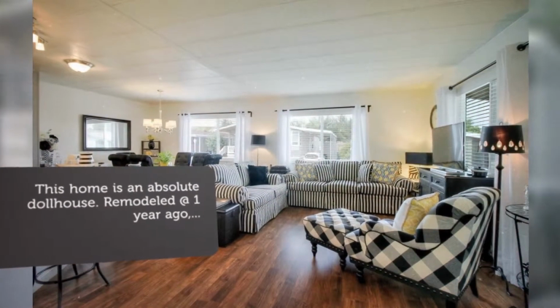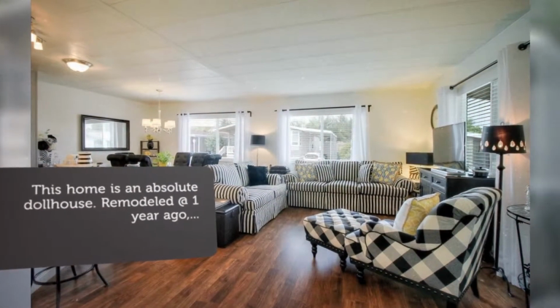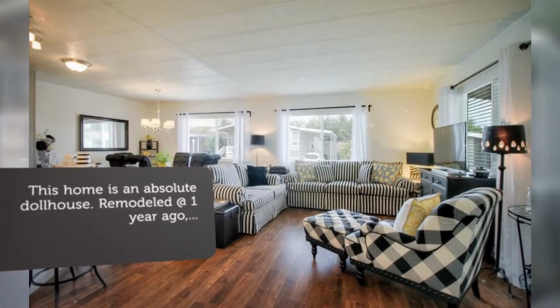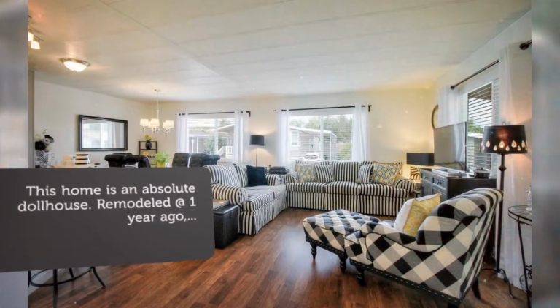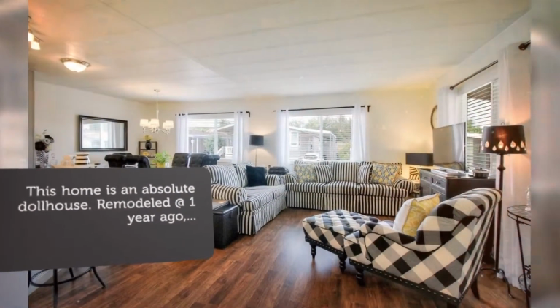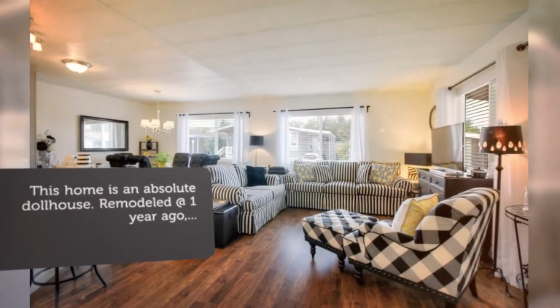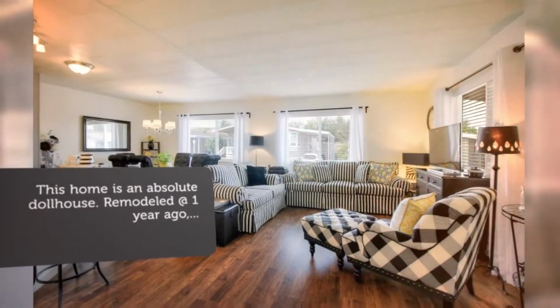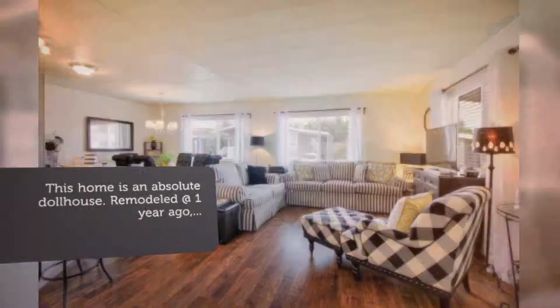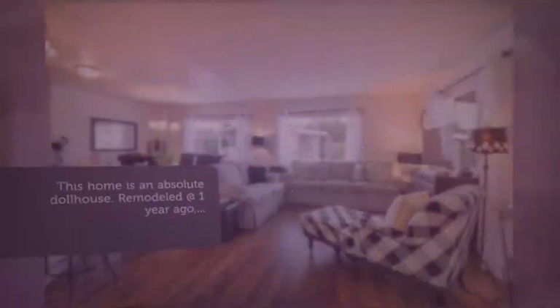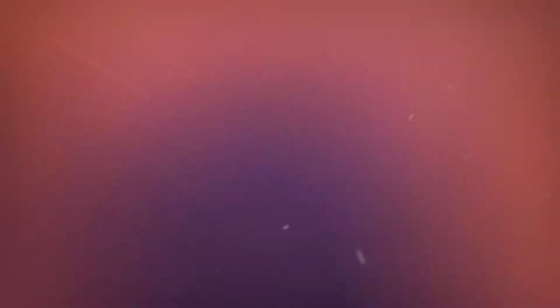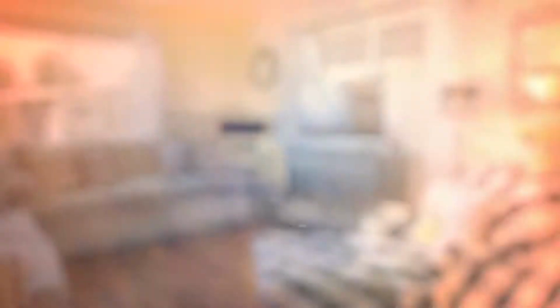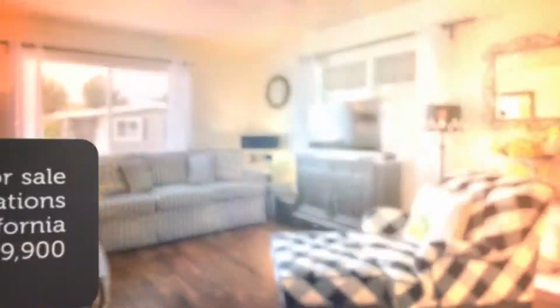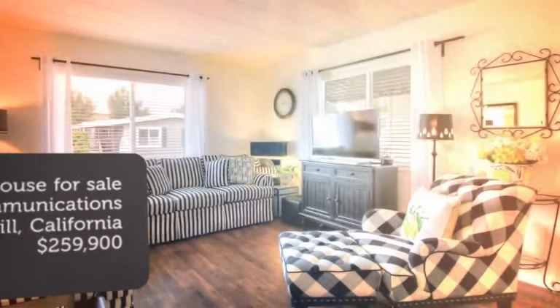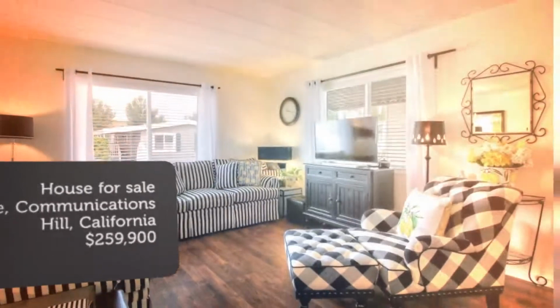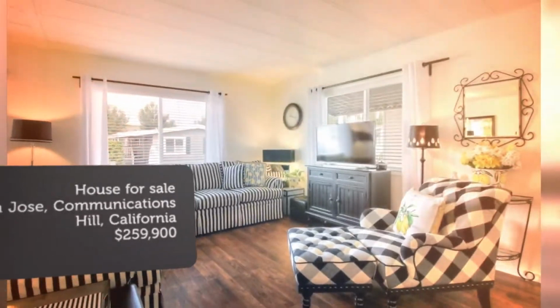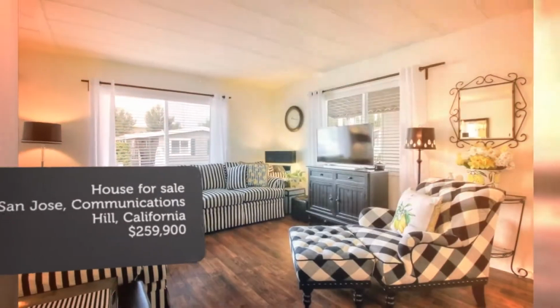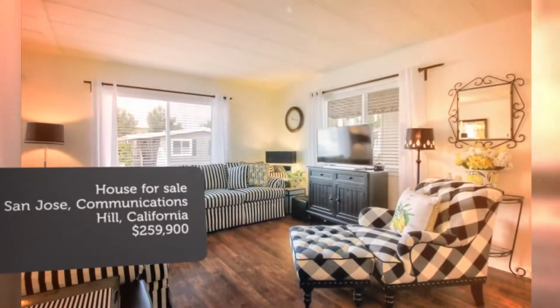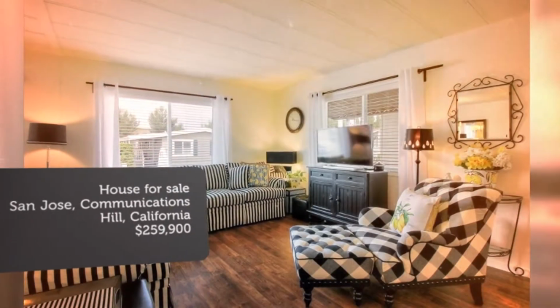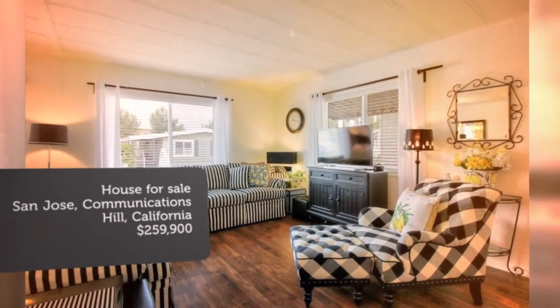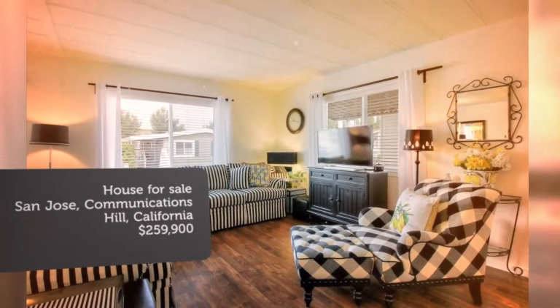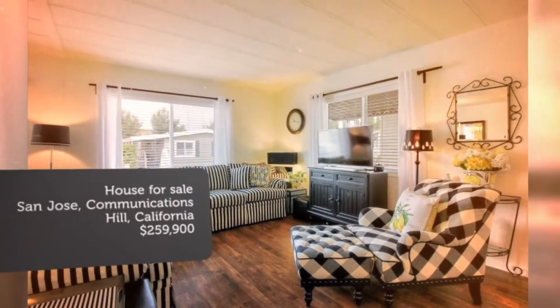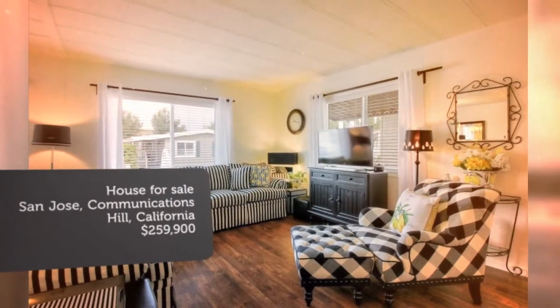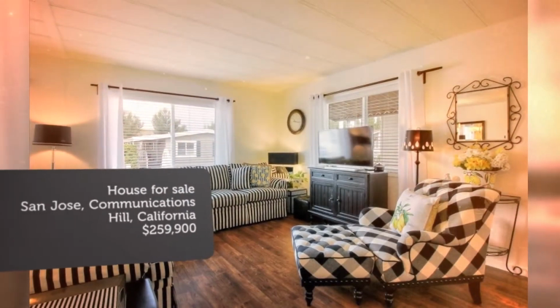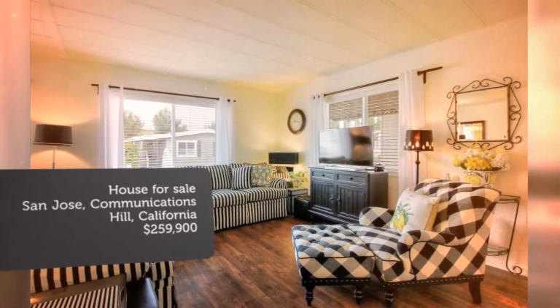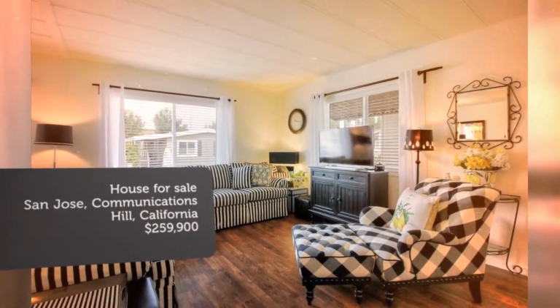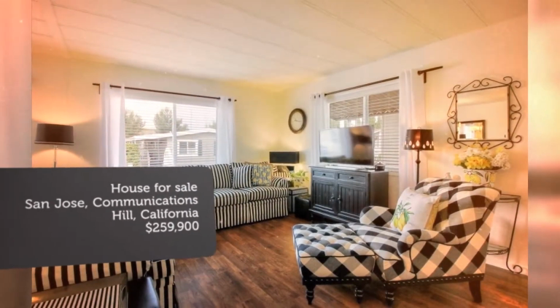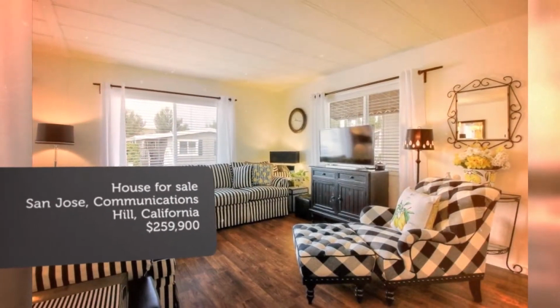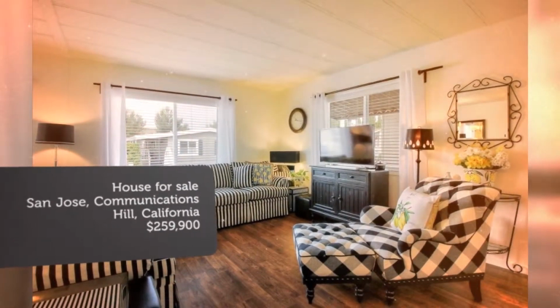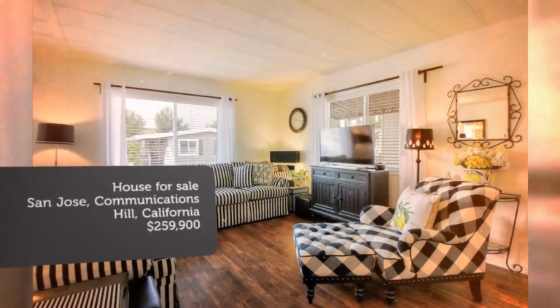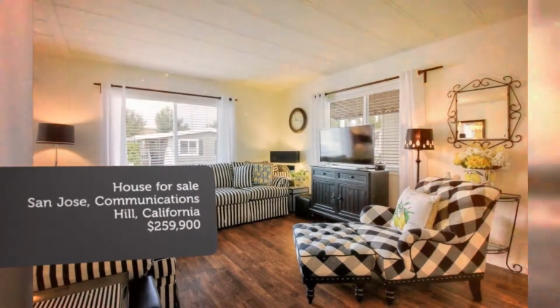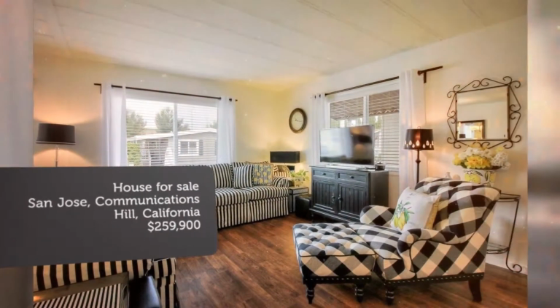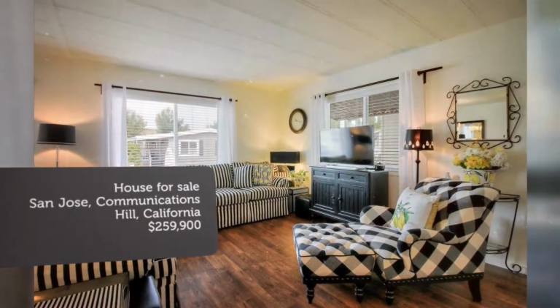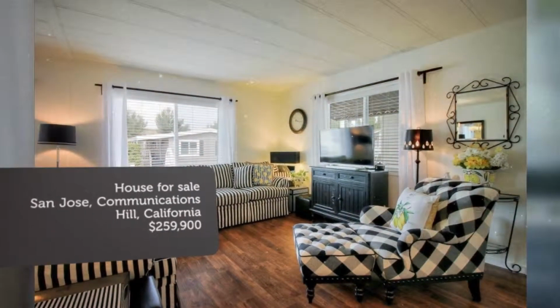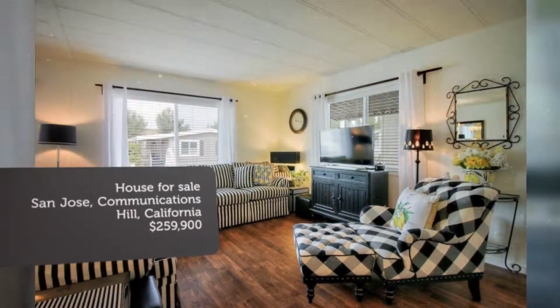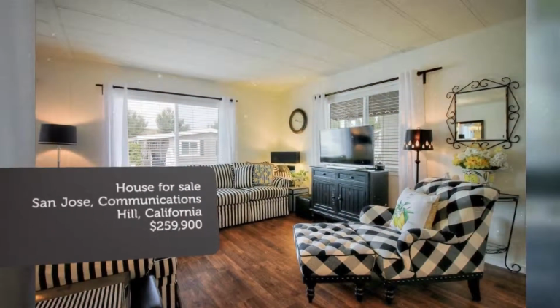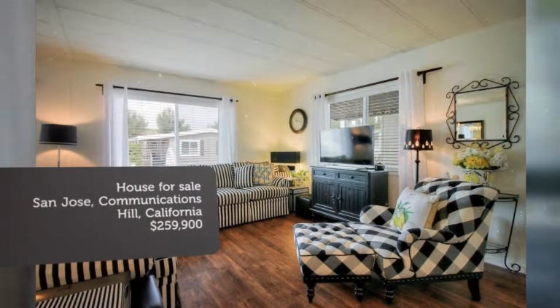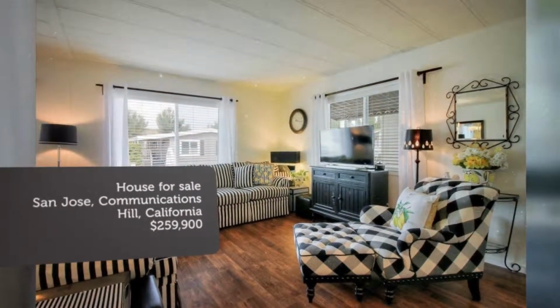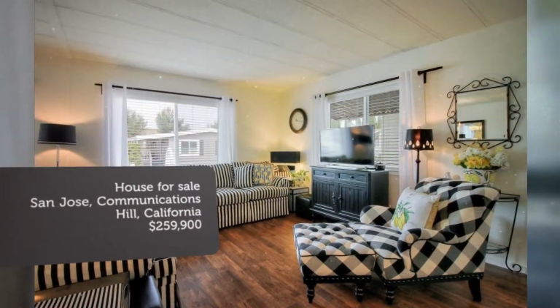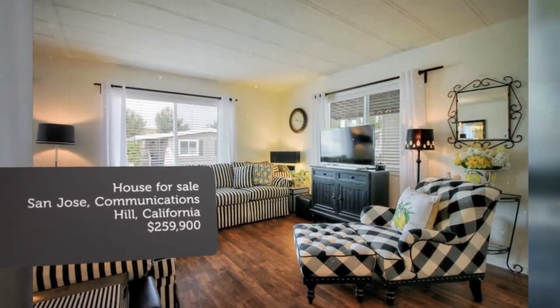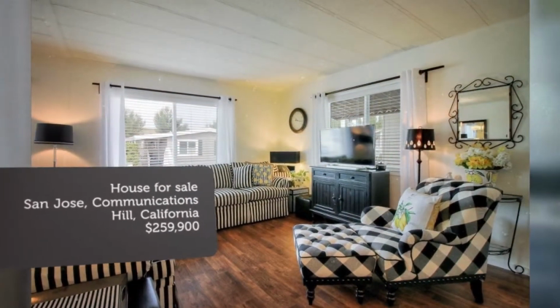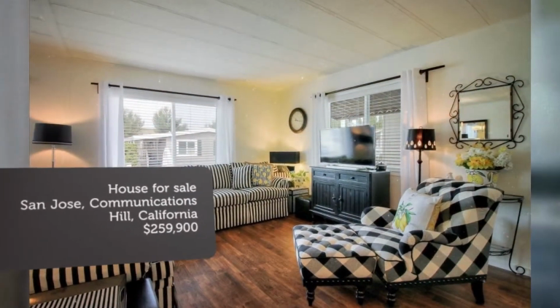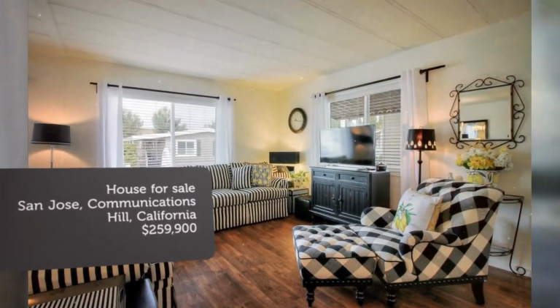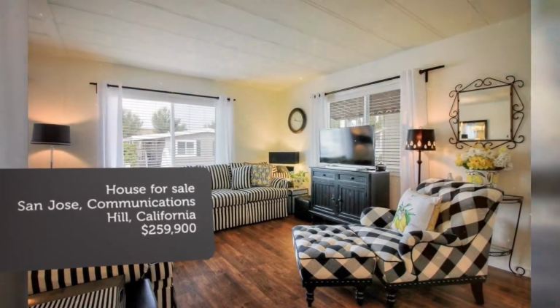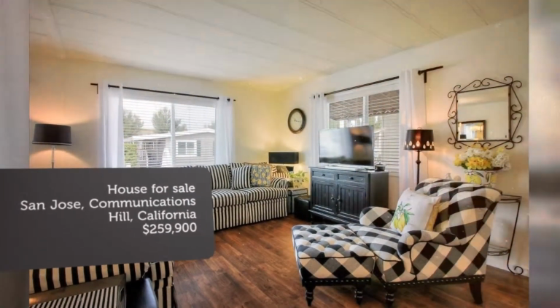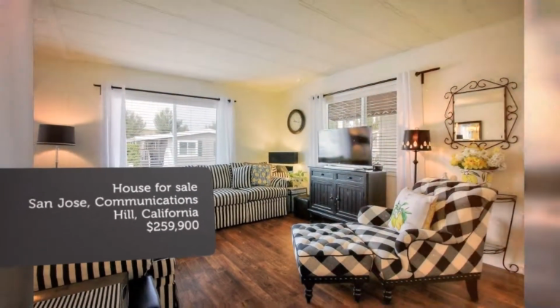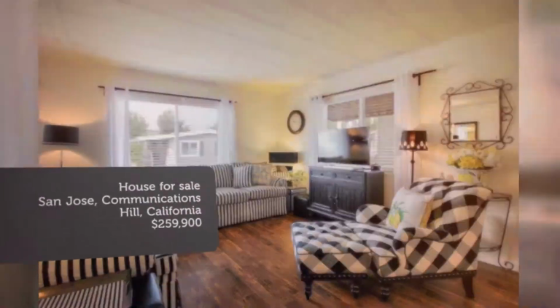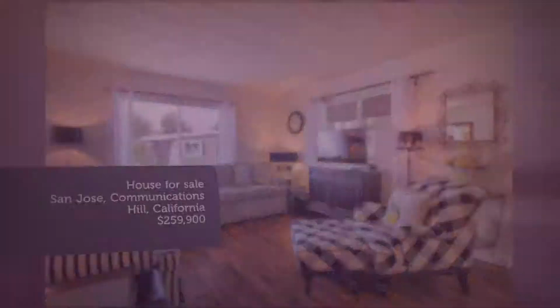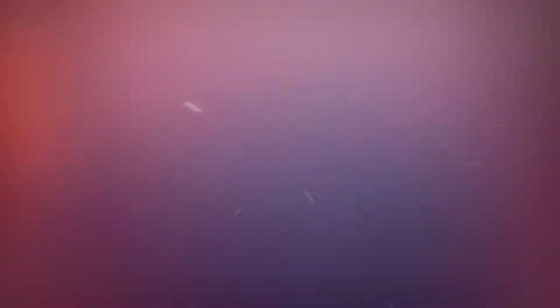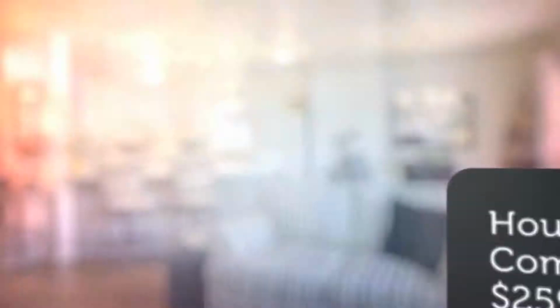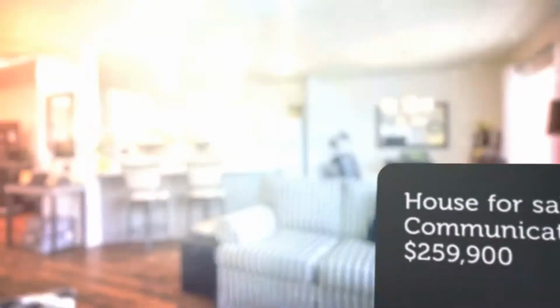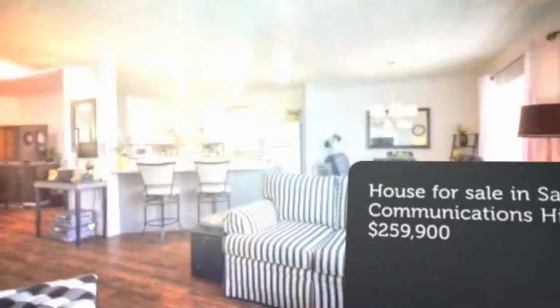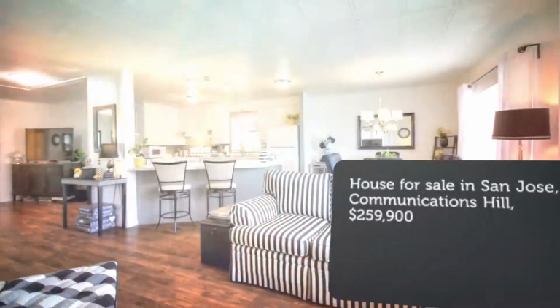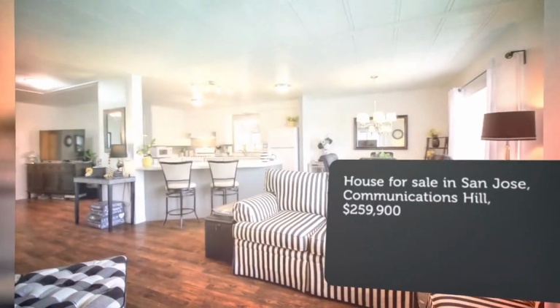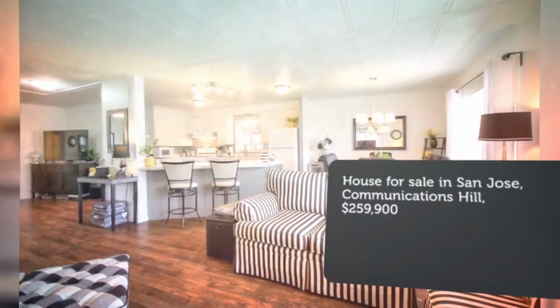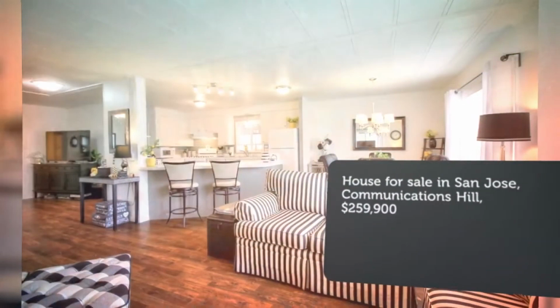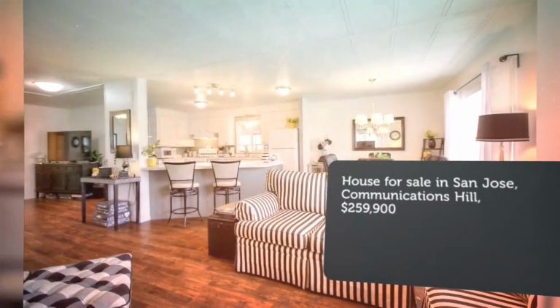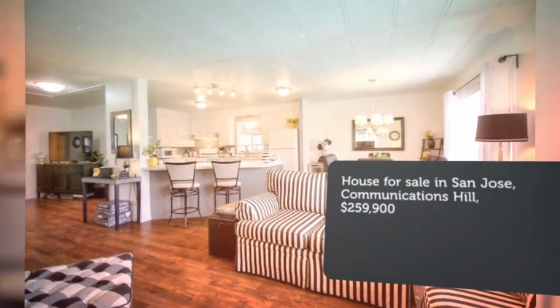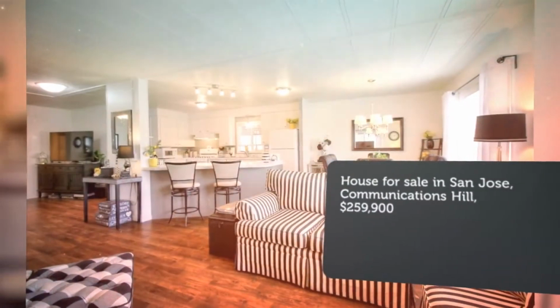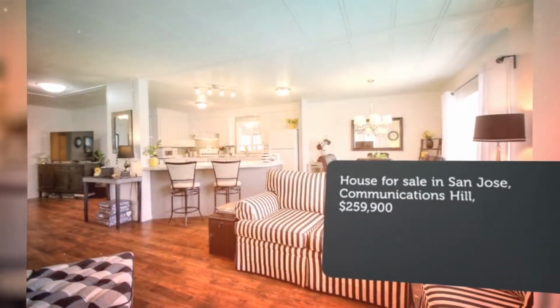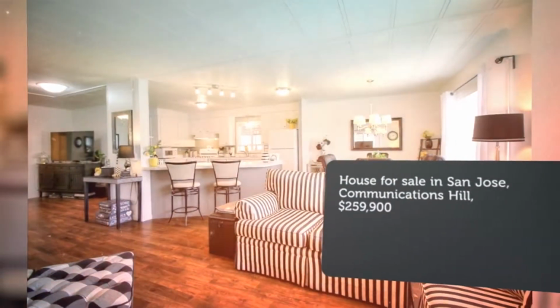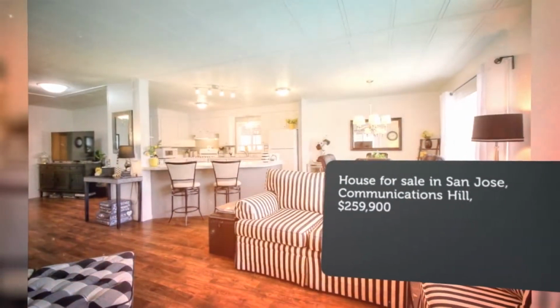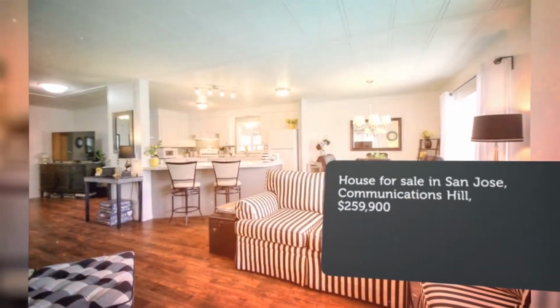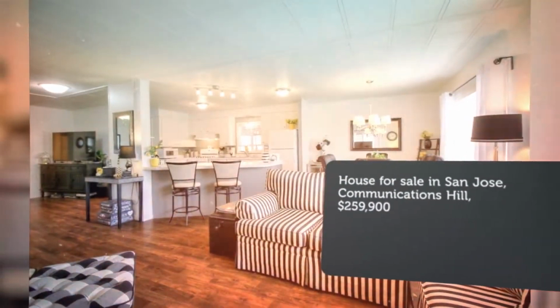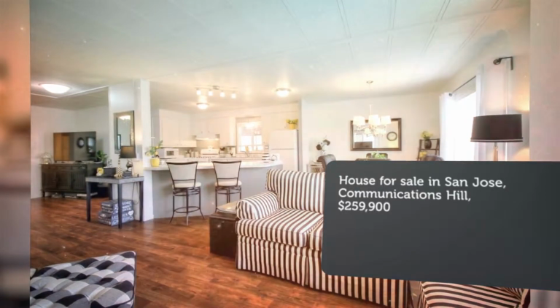We are in a 5-star senior park and you are gonna love where you live when you move in. Don't miss out on this delightful home.